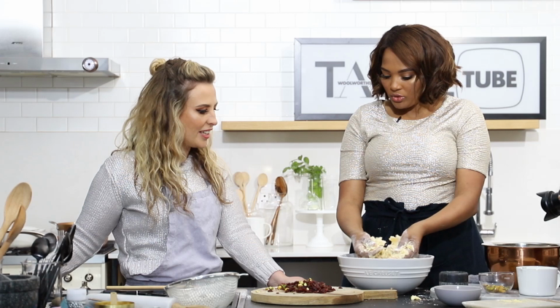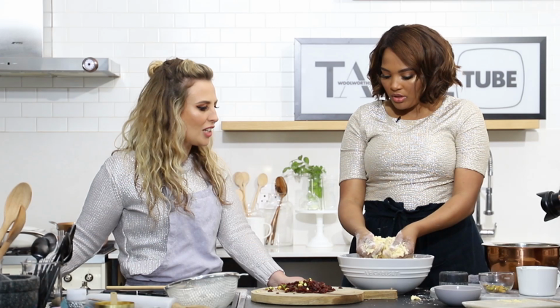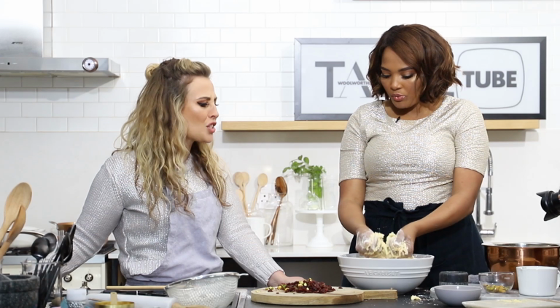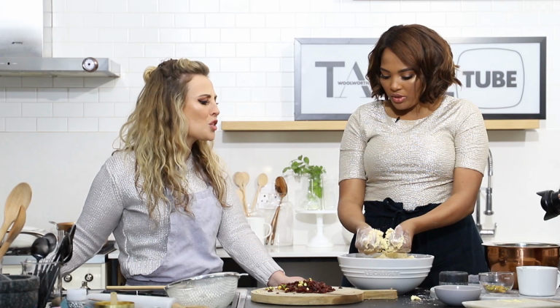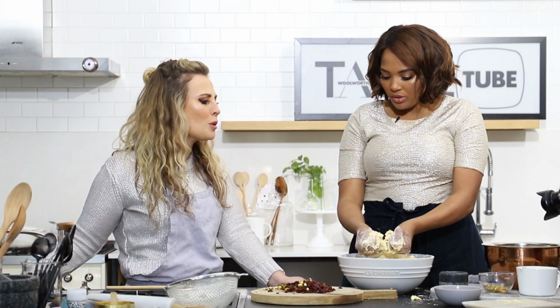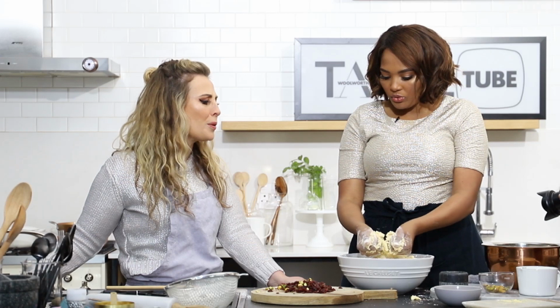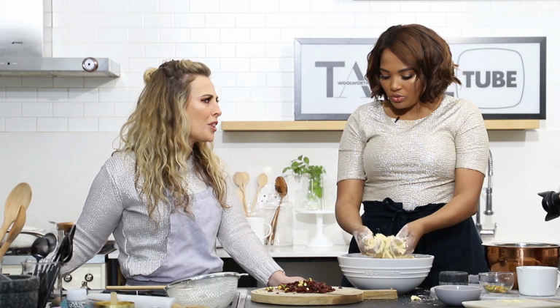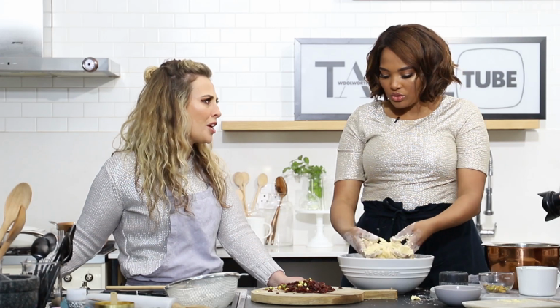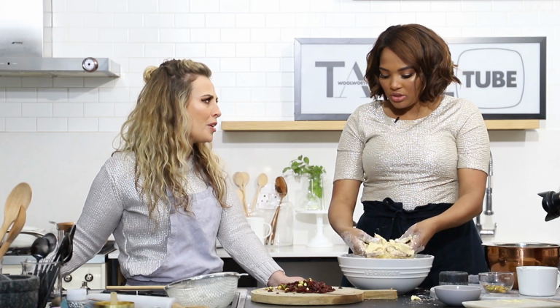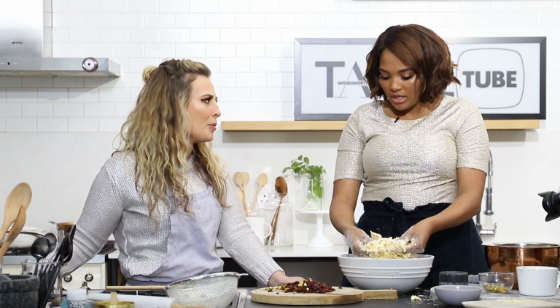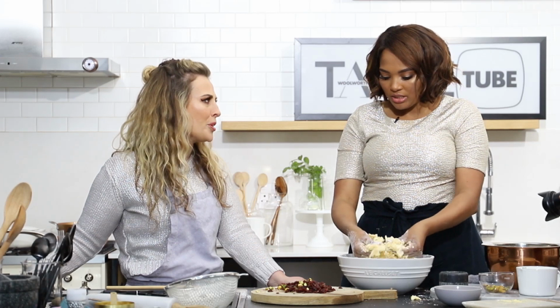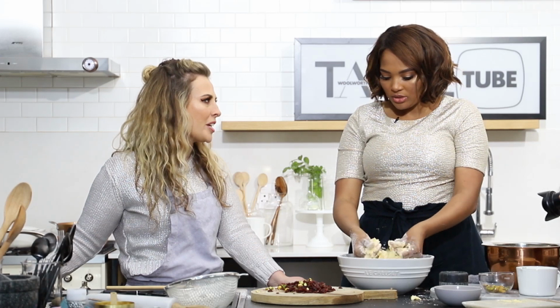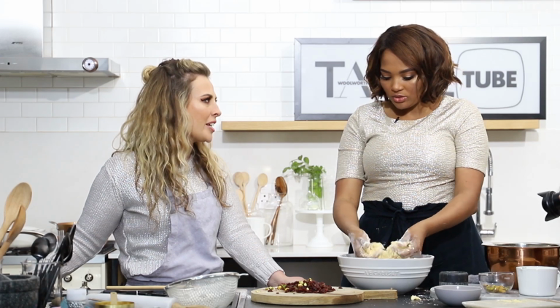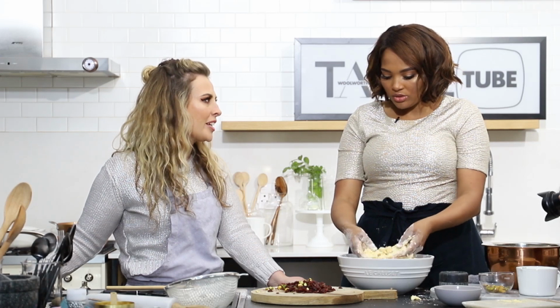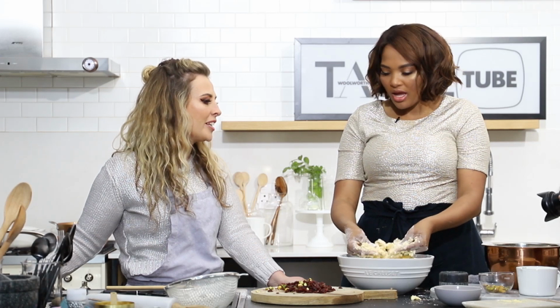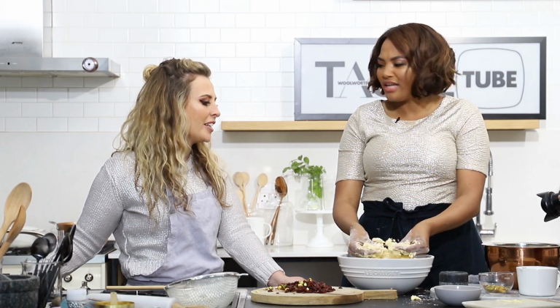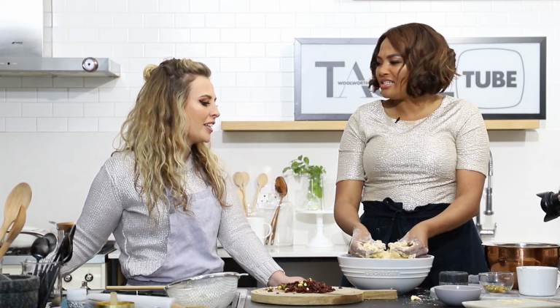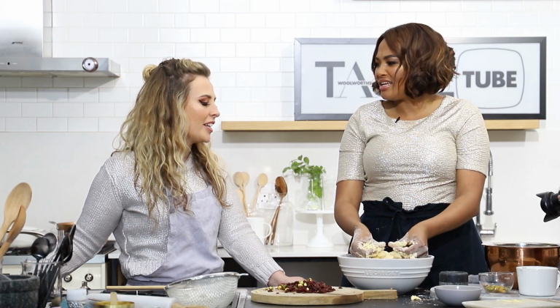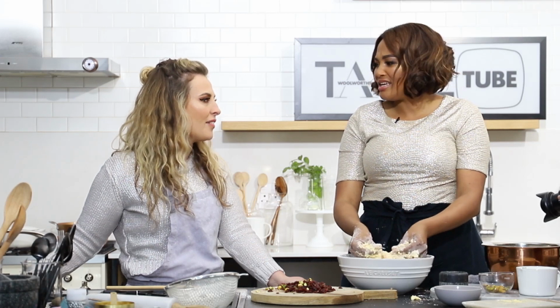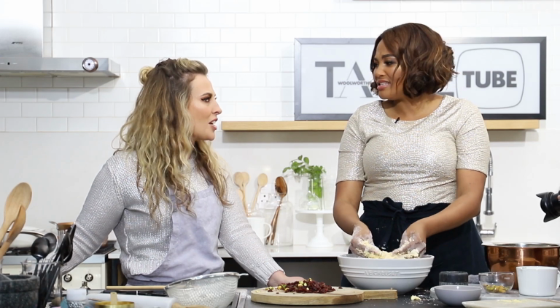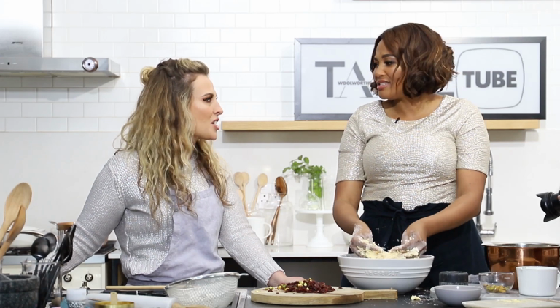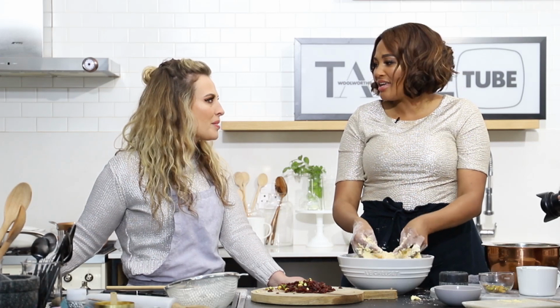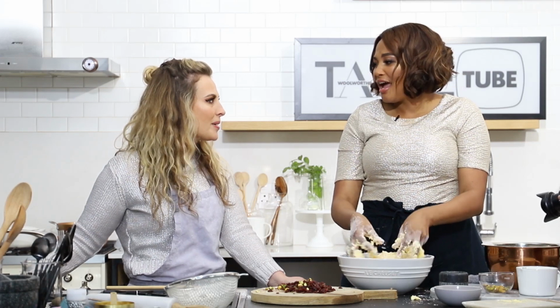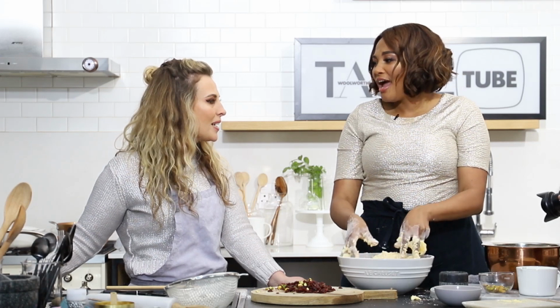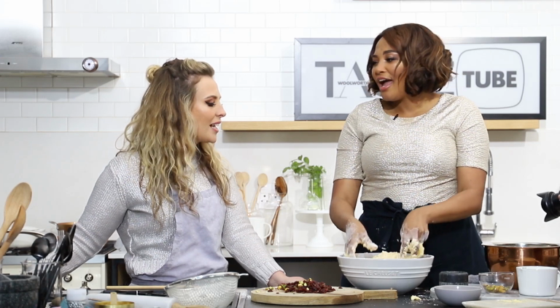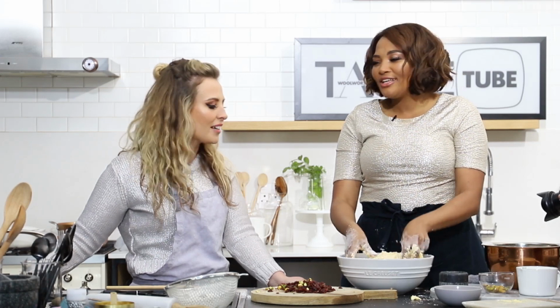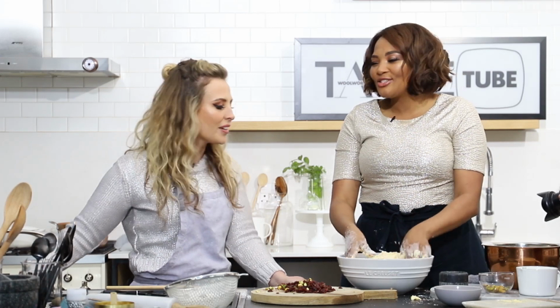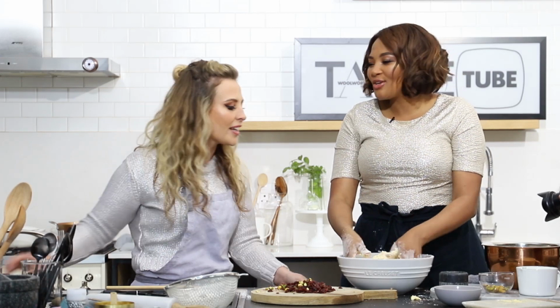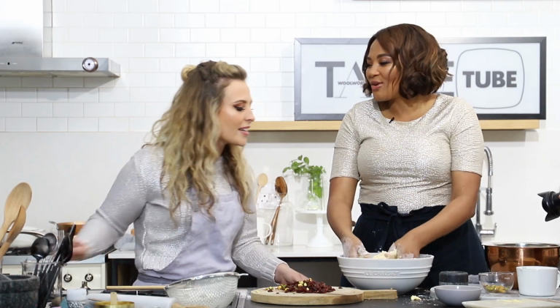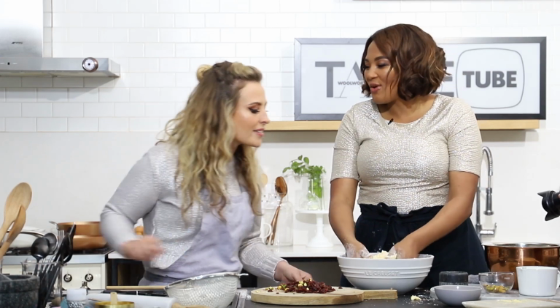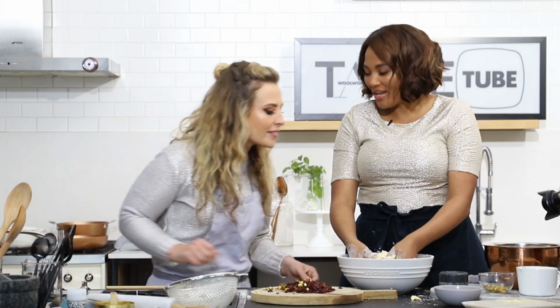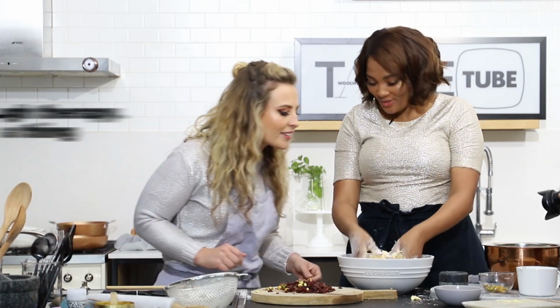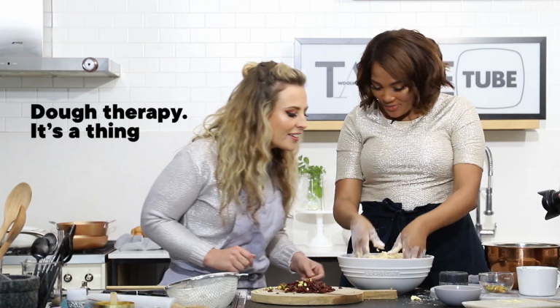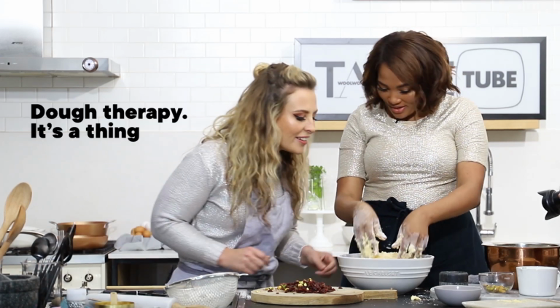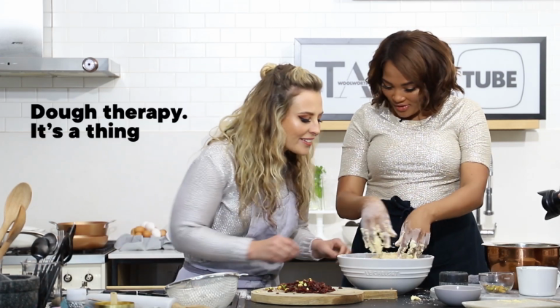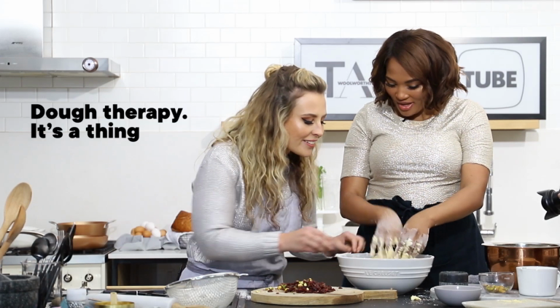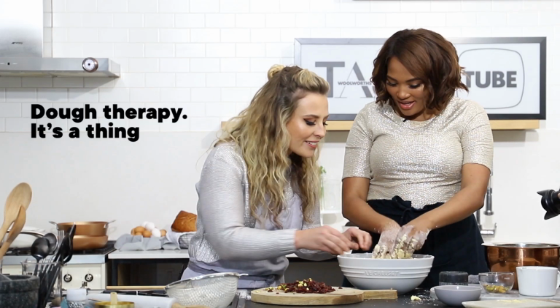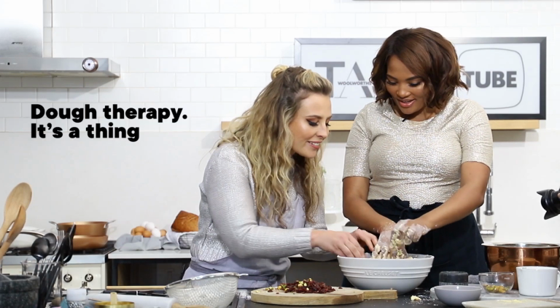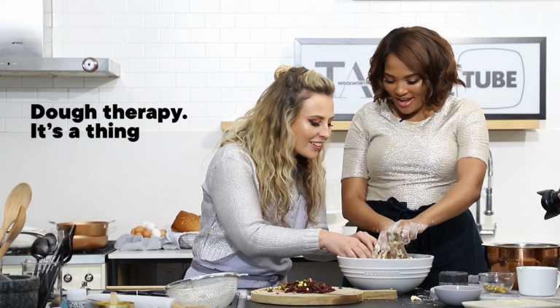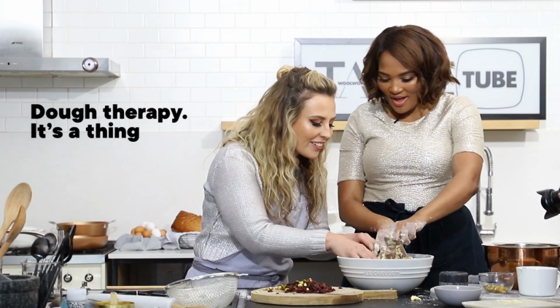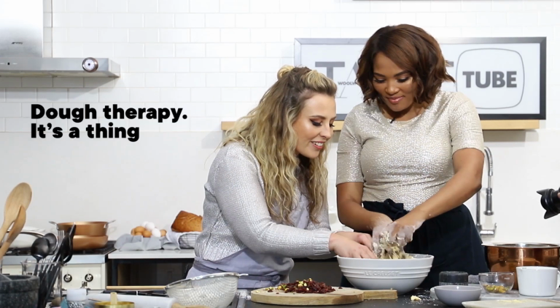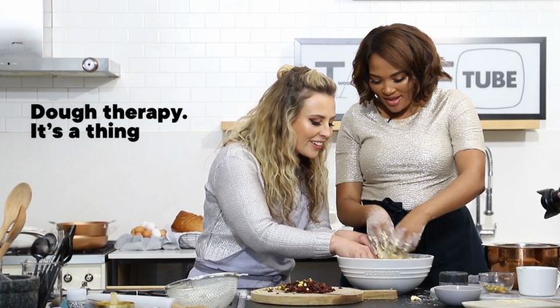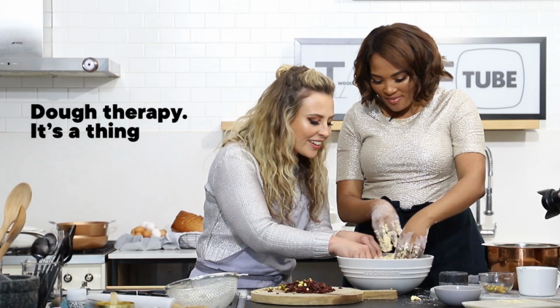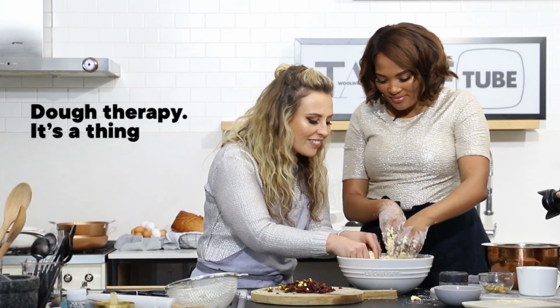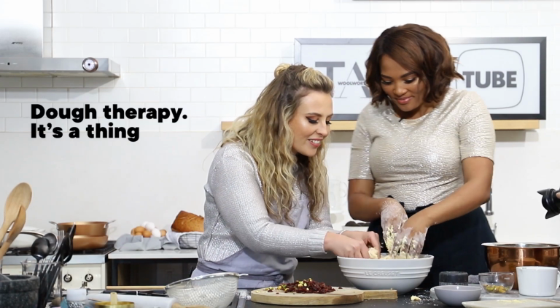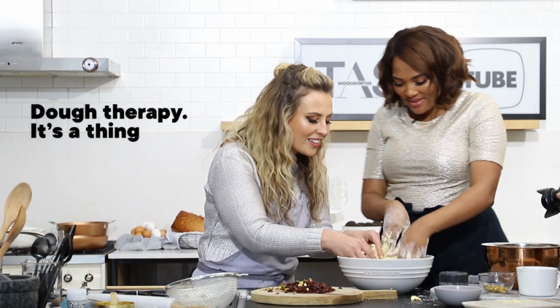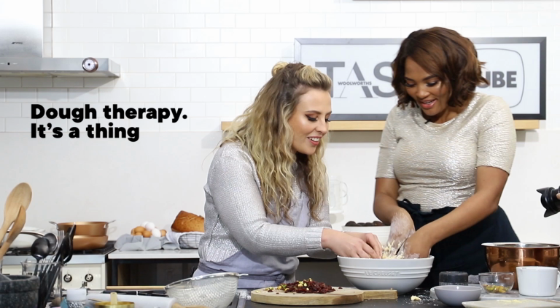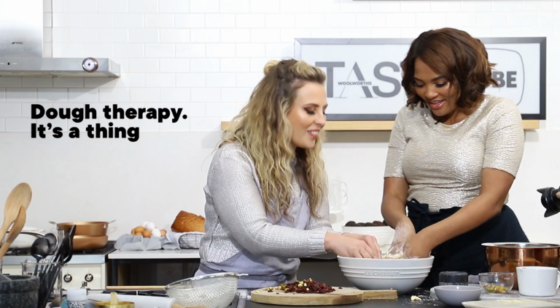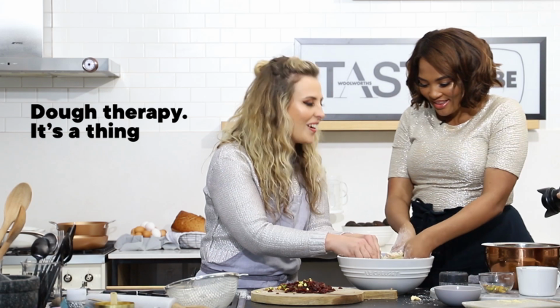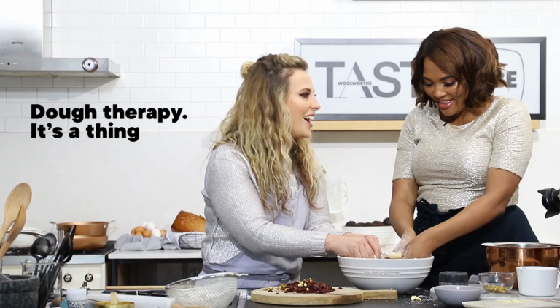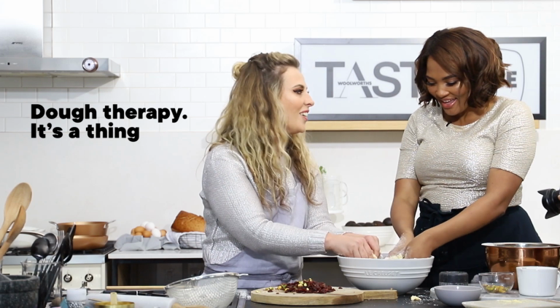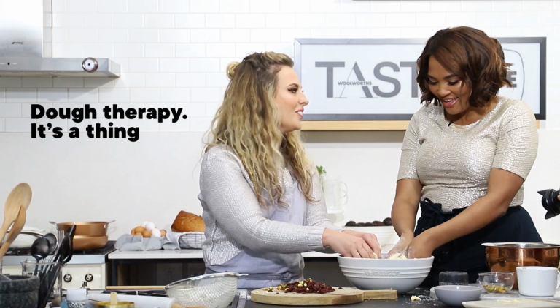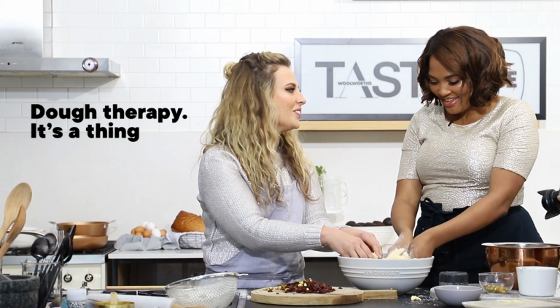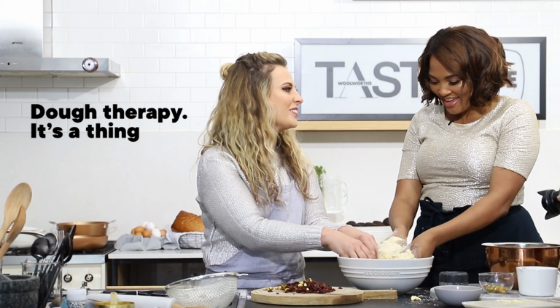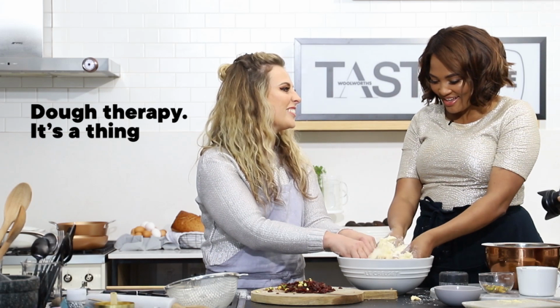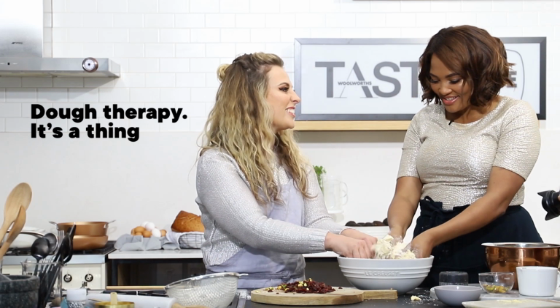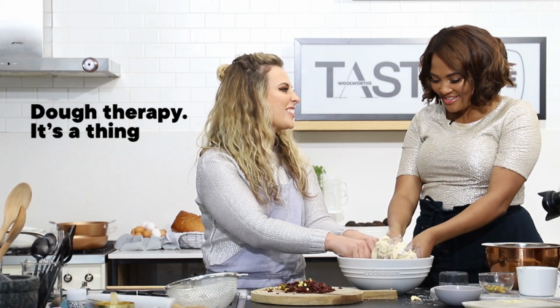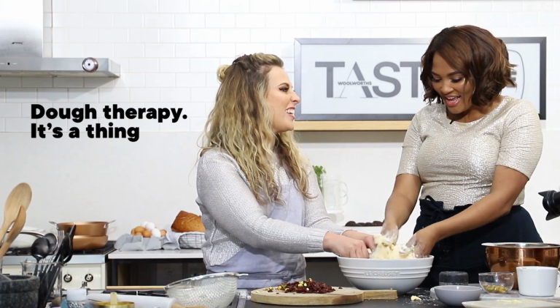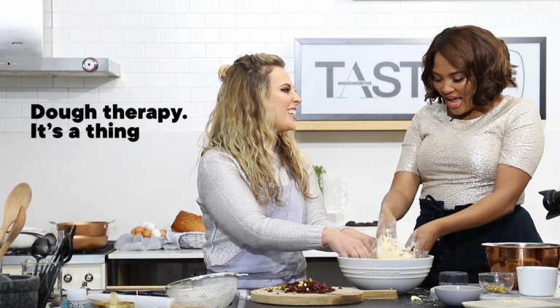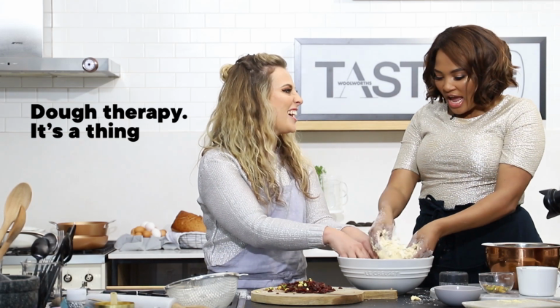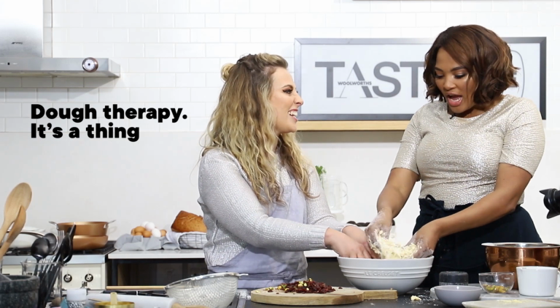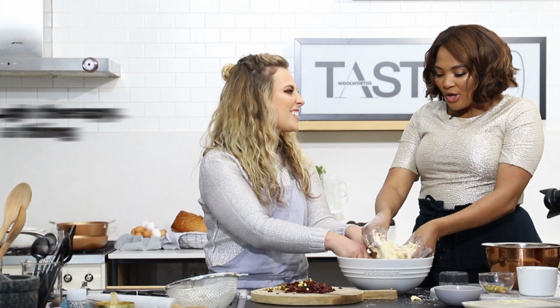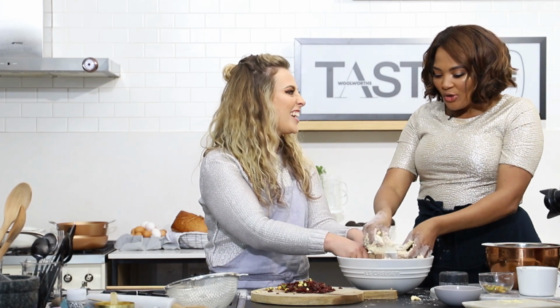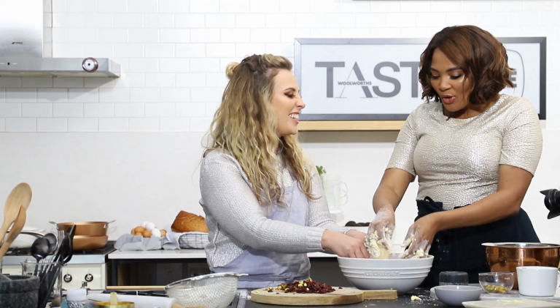That looks super therapeutic. I'm actually a bit like, I want to get in there and have a little go. It's quite nice here.